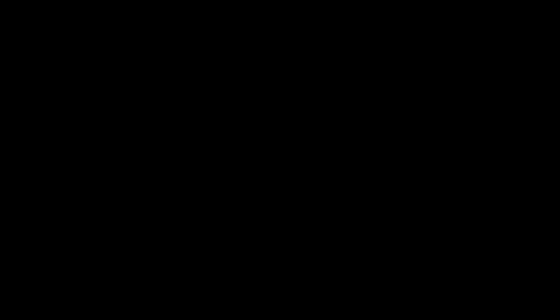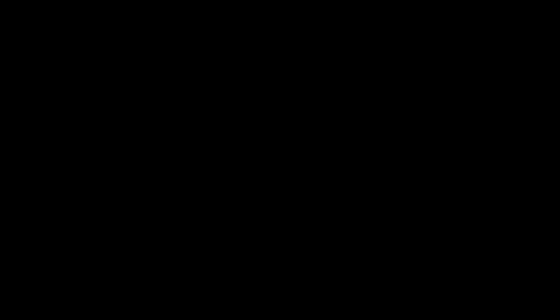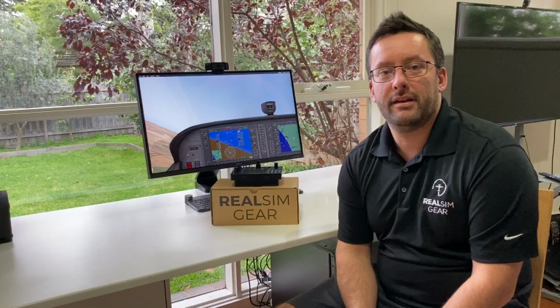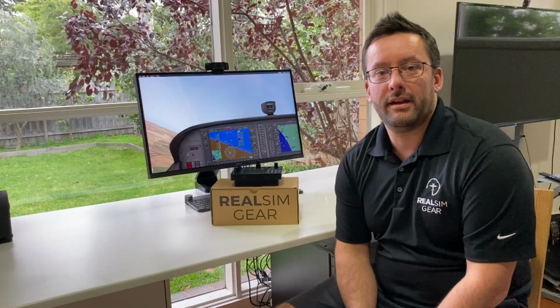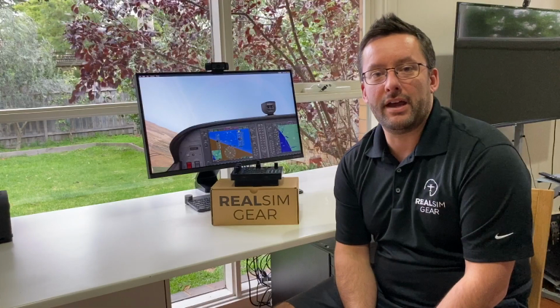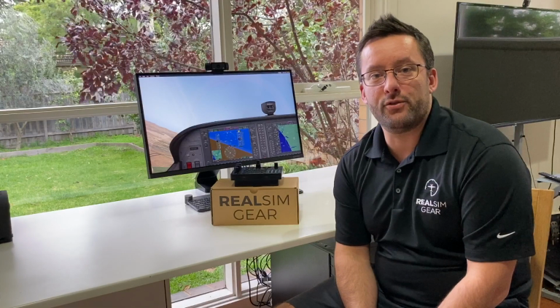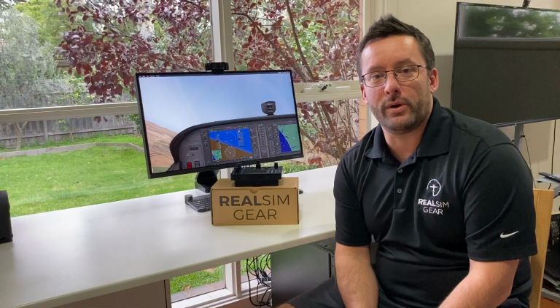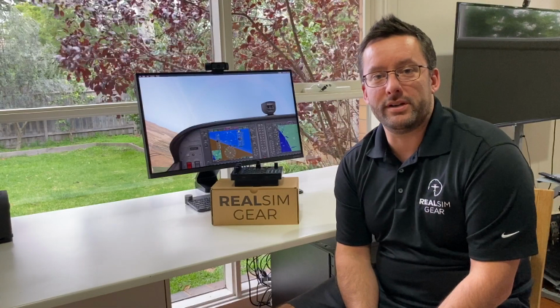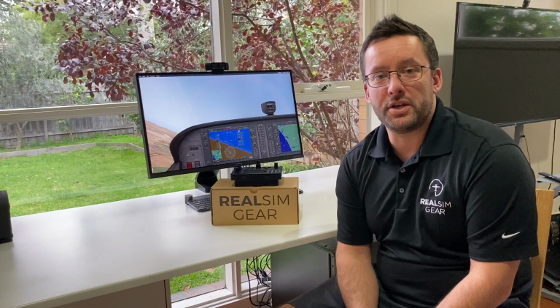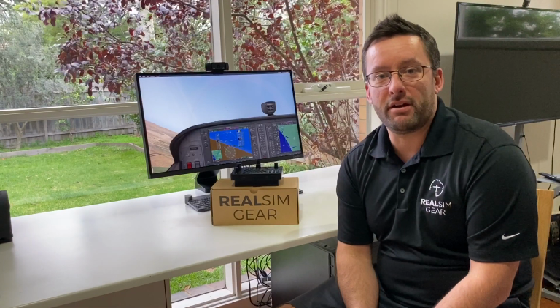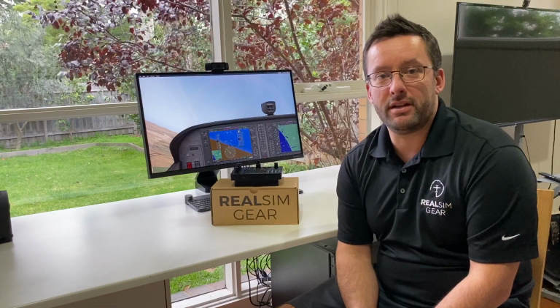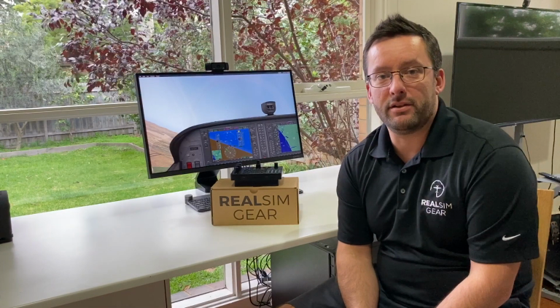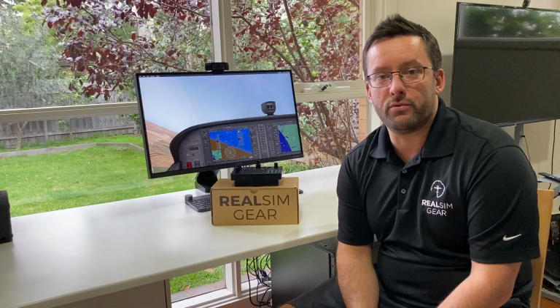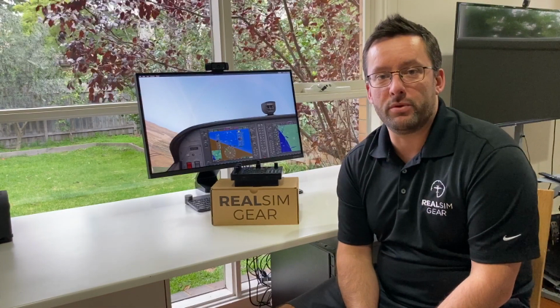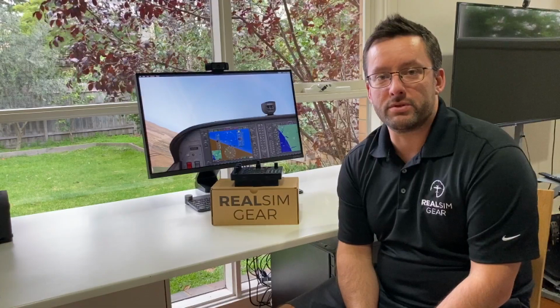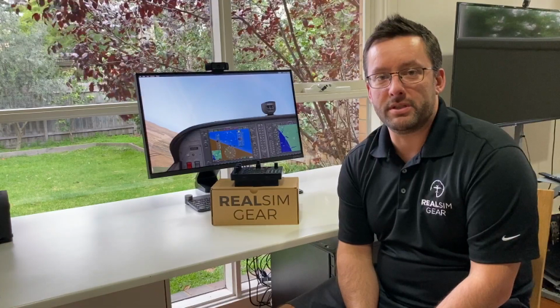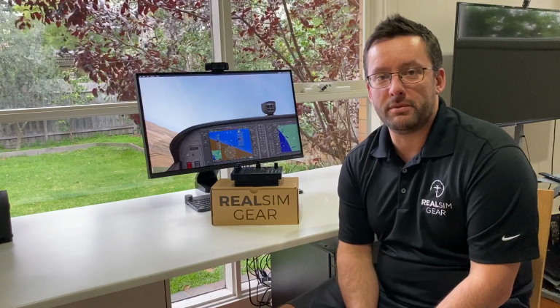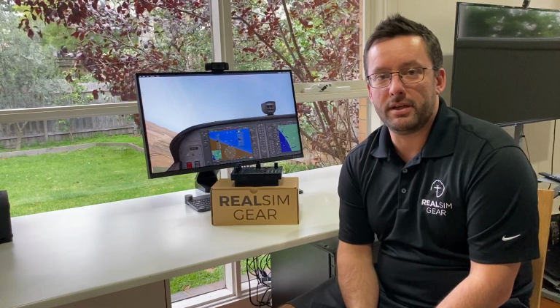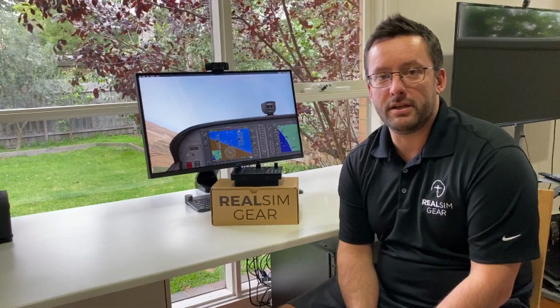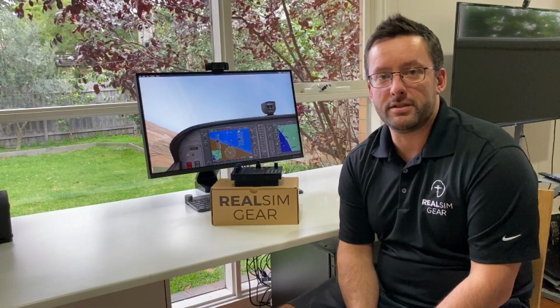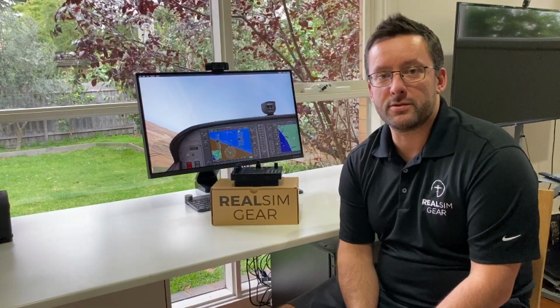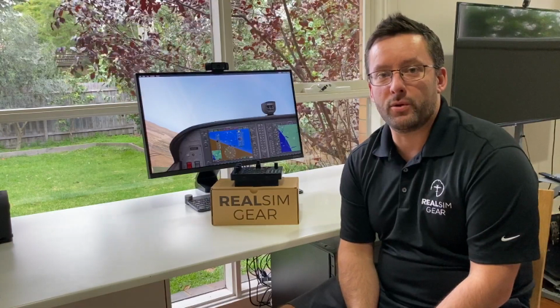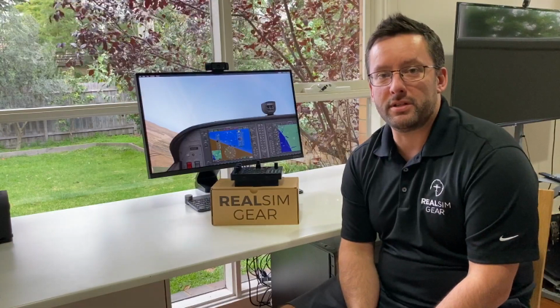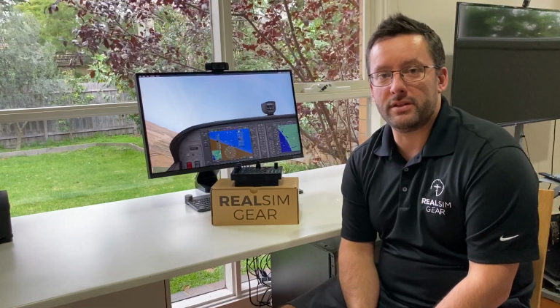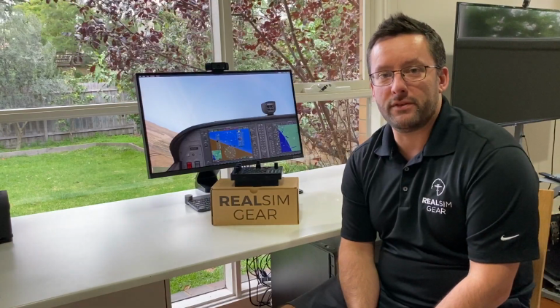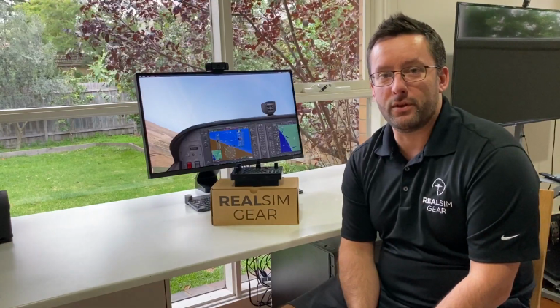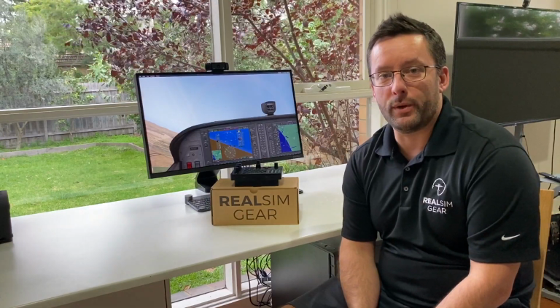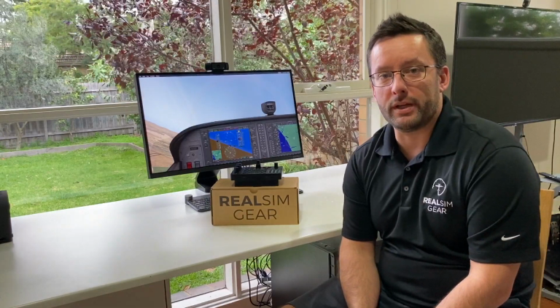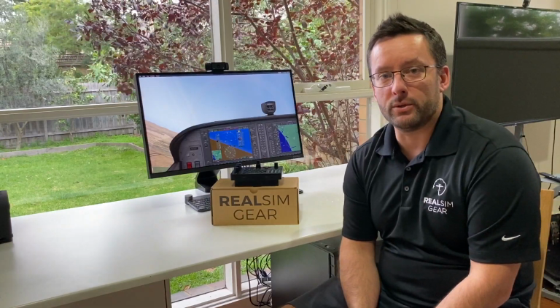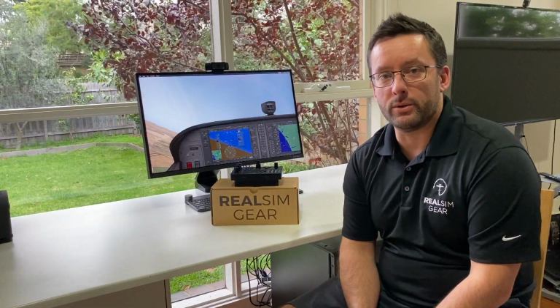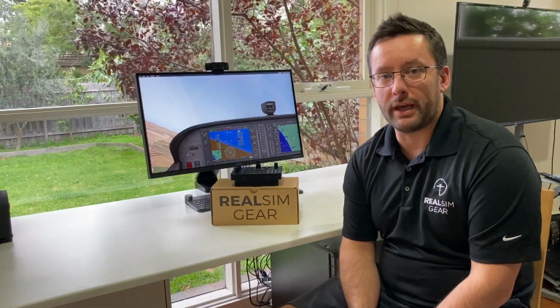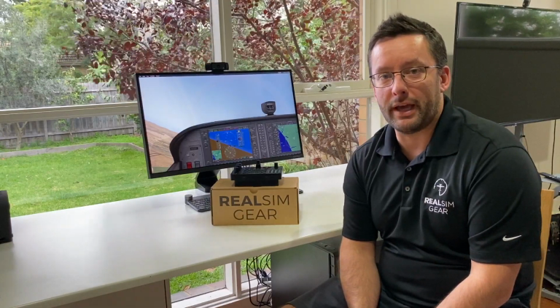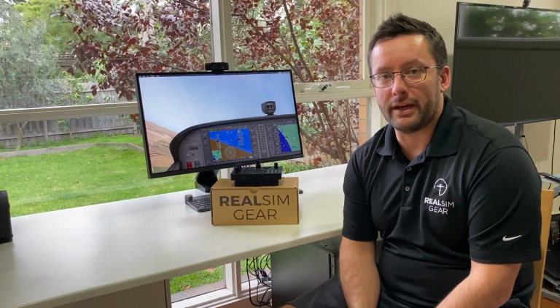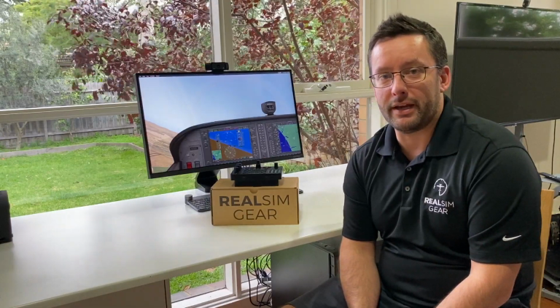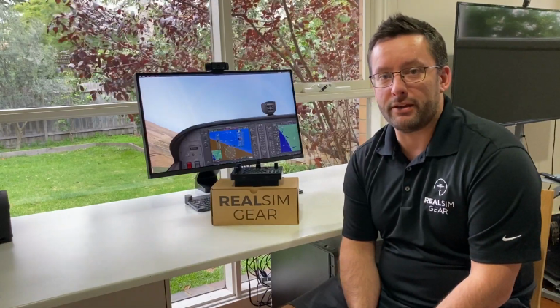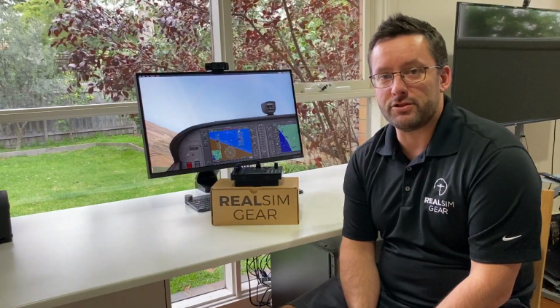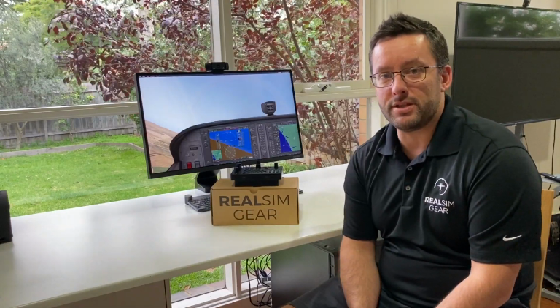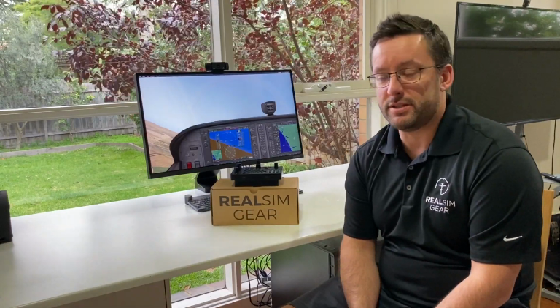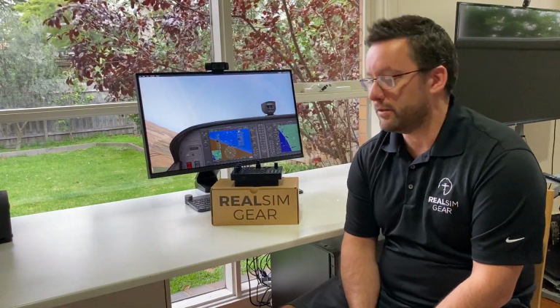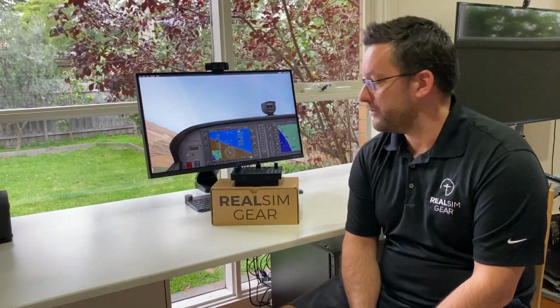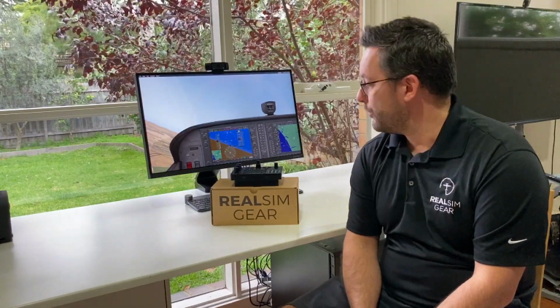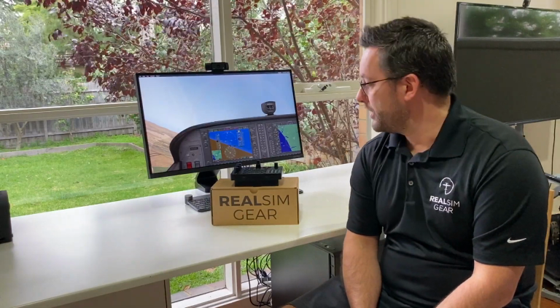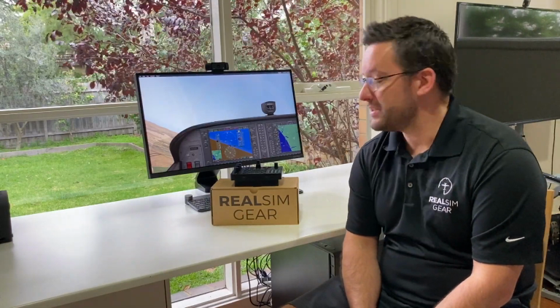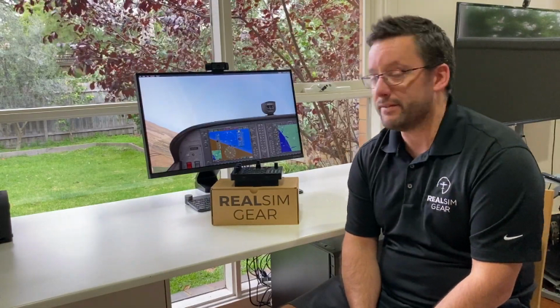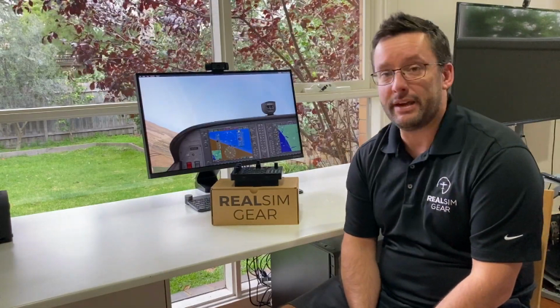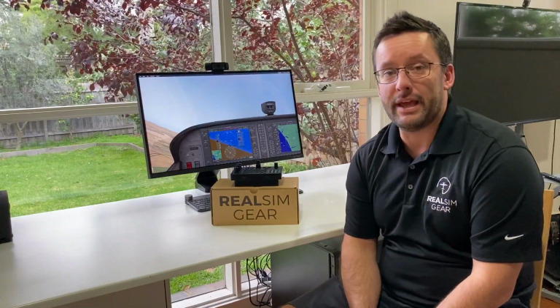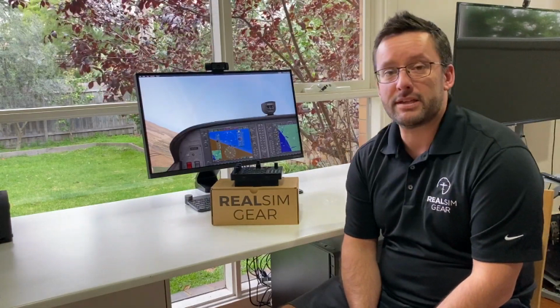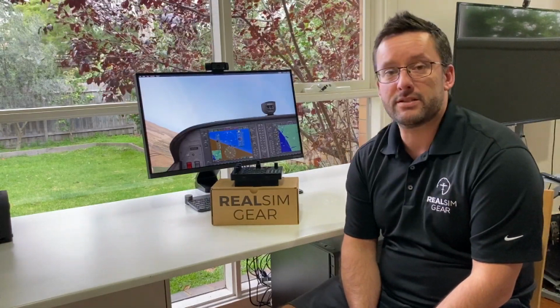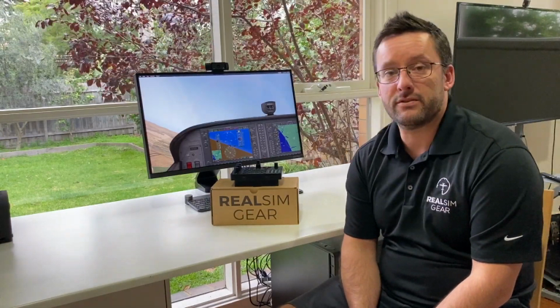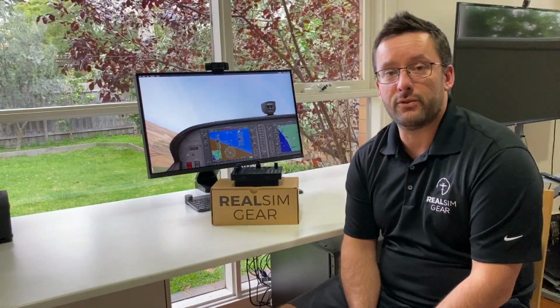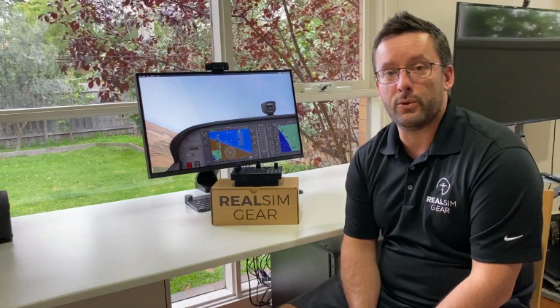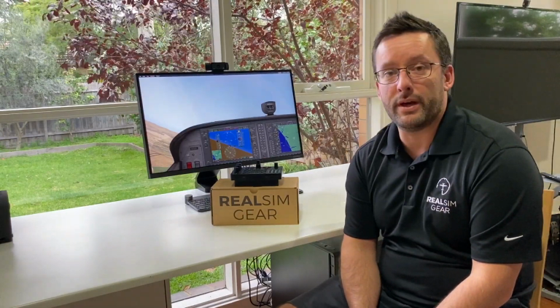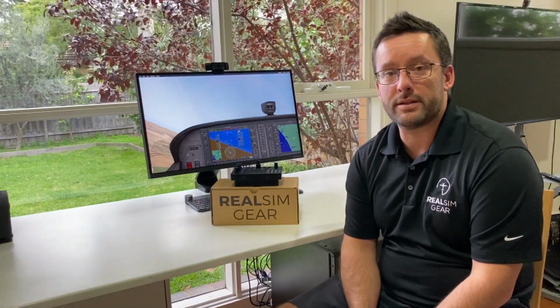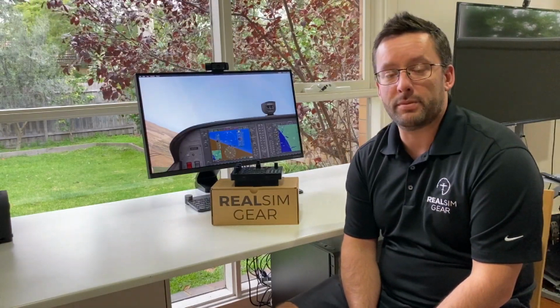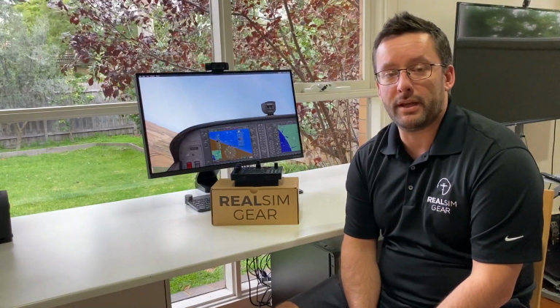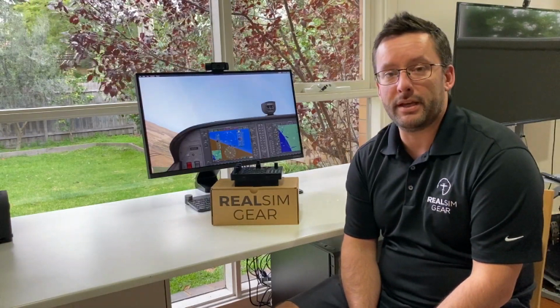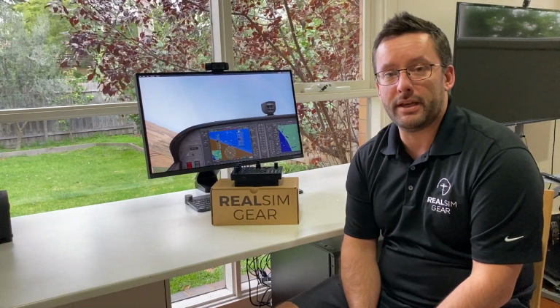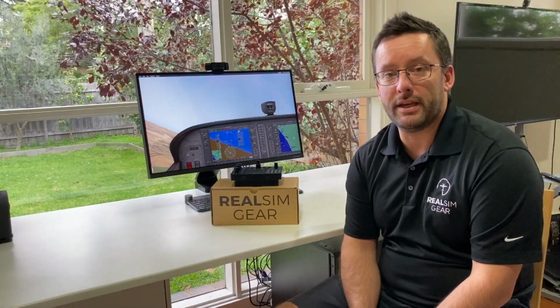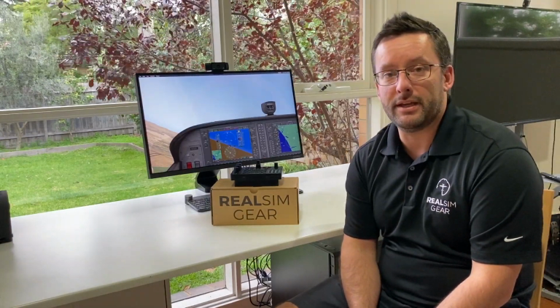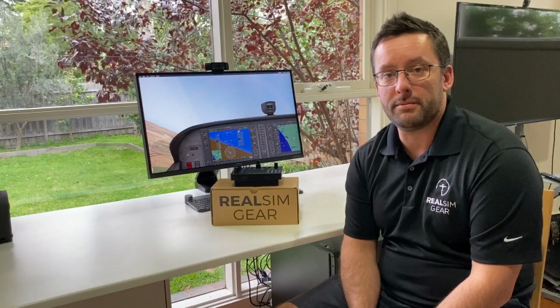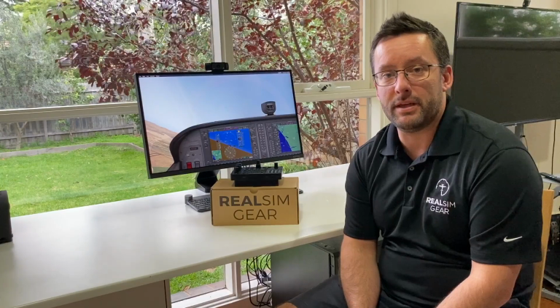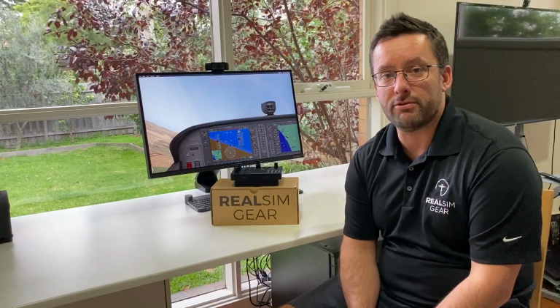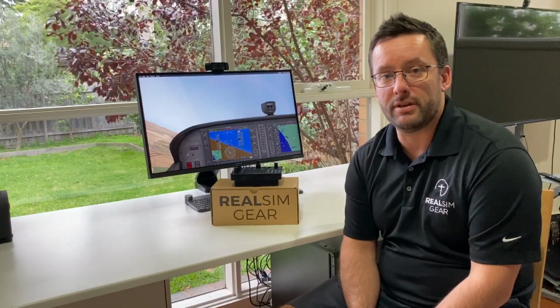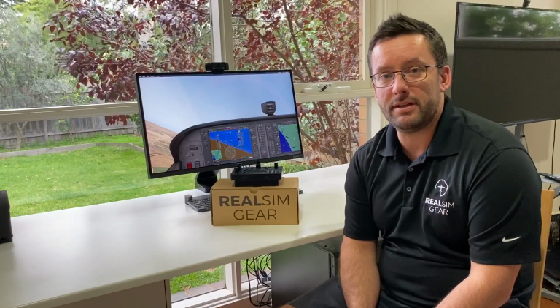Hi everyone, Jarrod here from RealSimGear. Just wanted to give you a quick look at our GCU 47X for X-Plane and P3D.